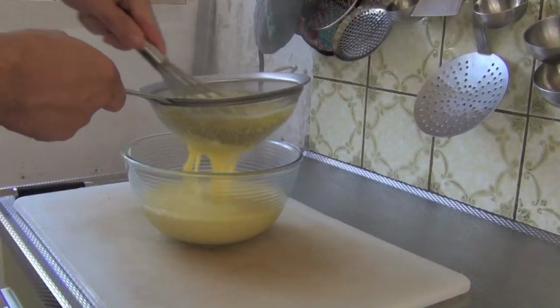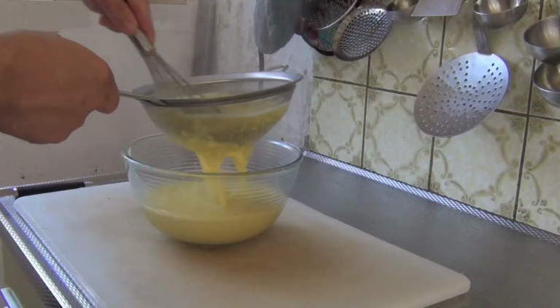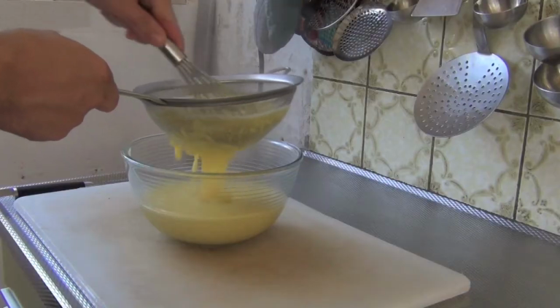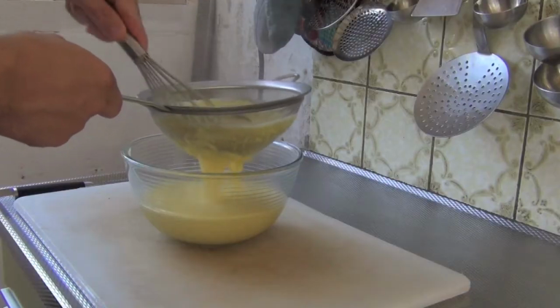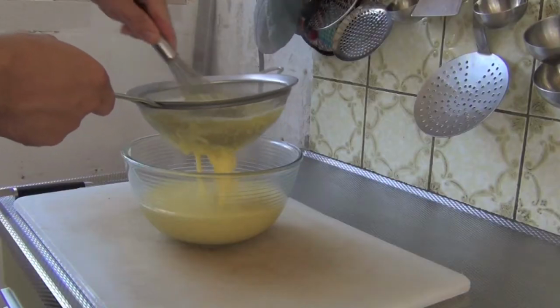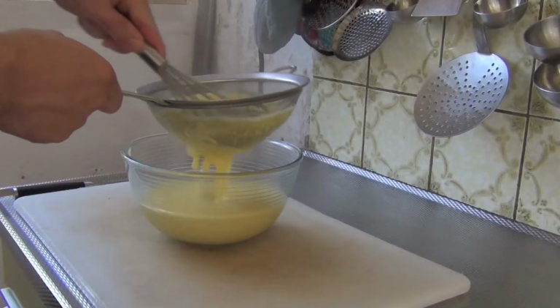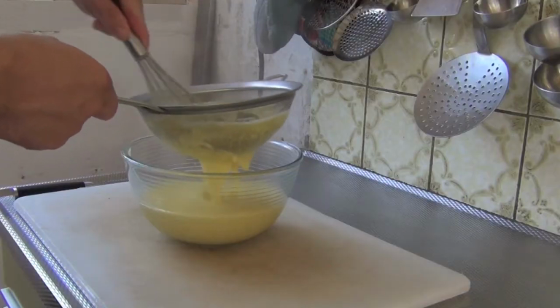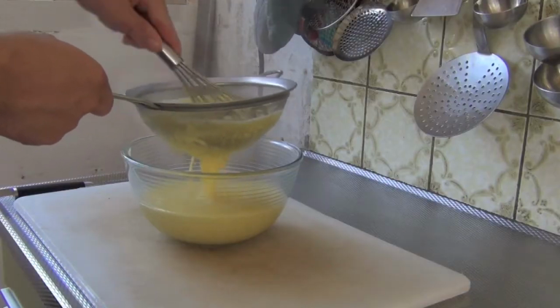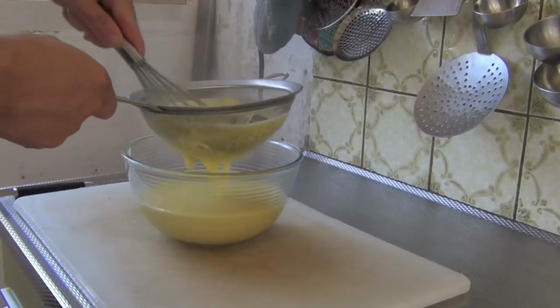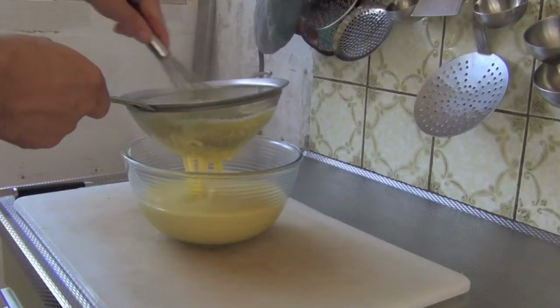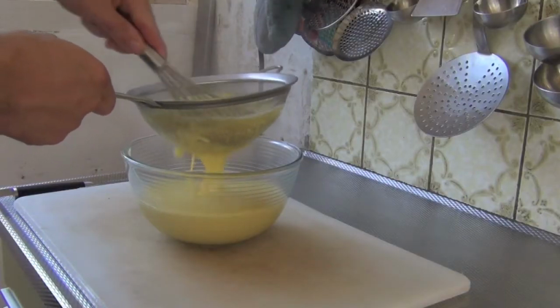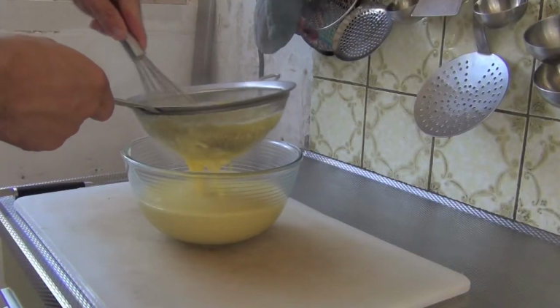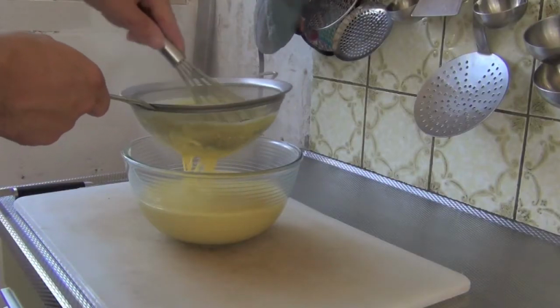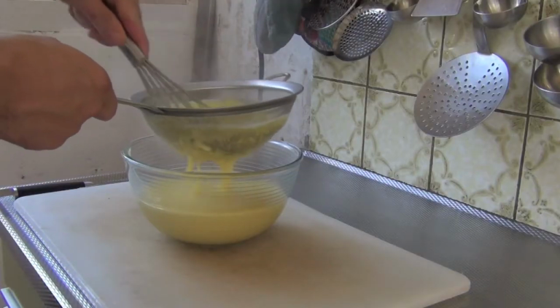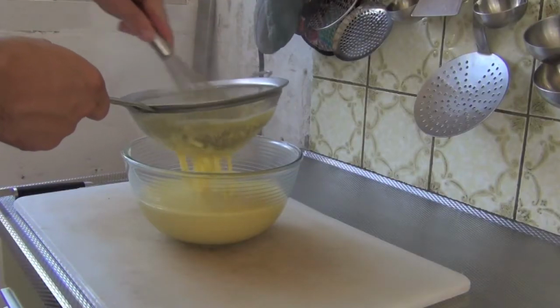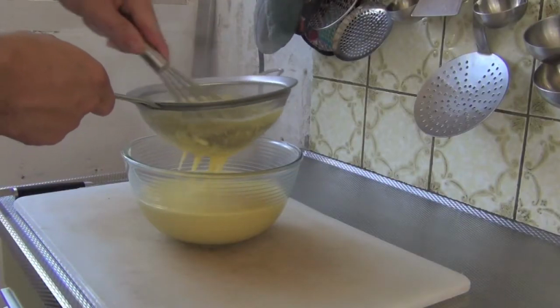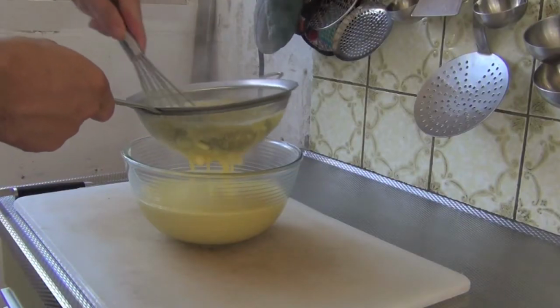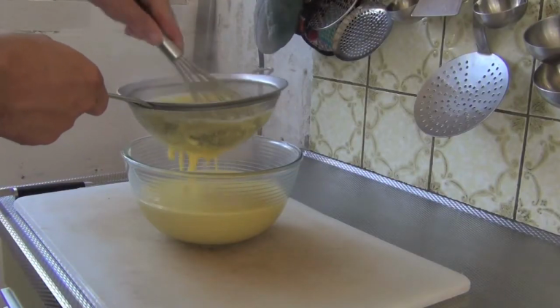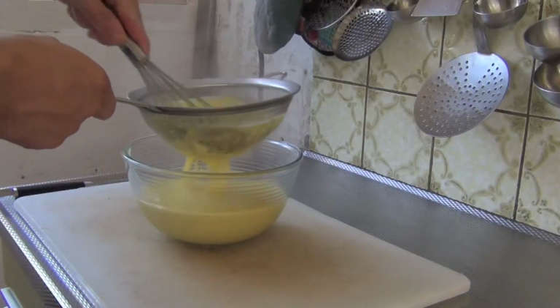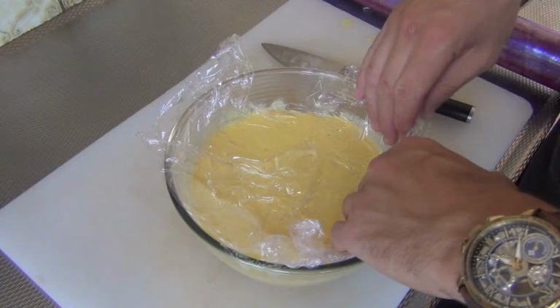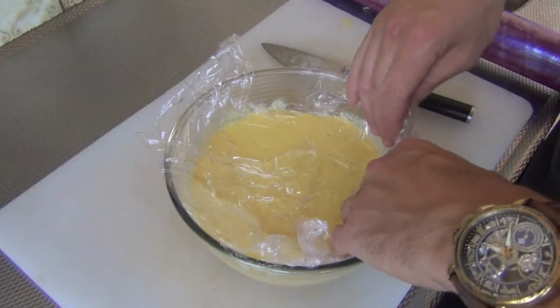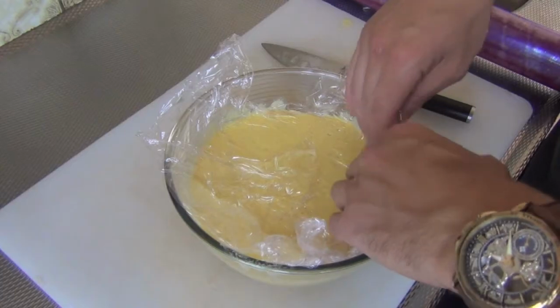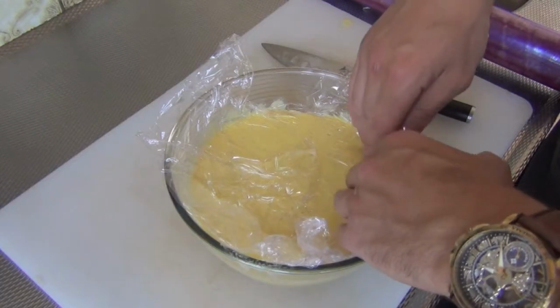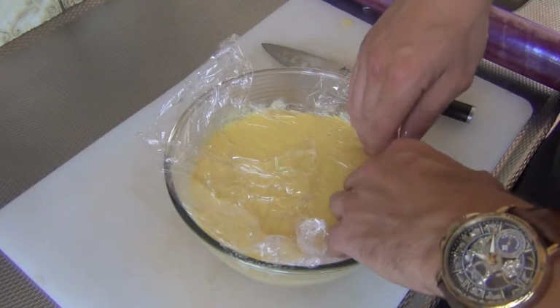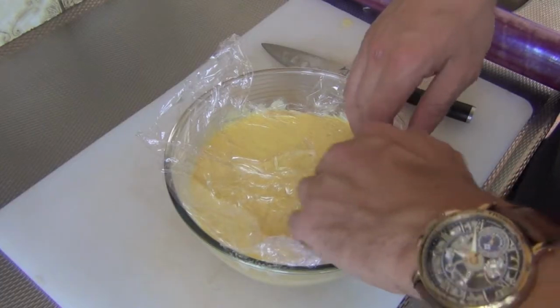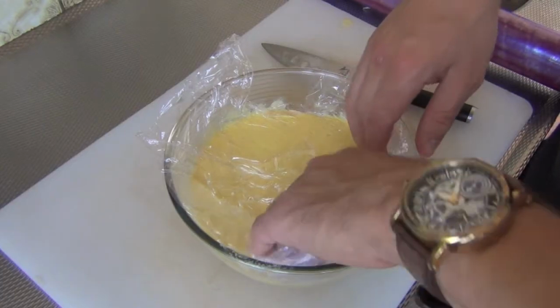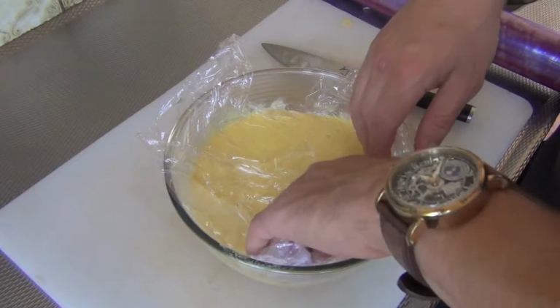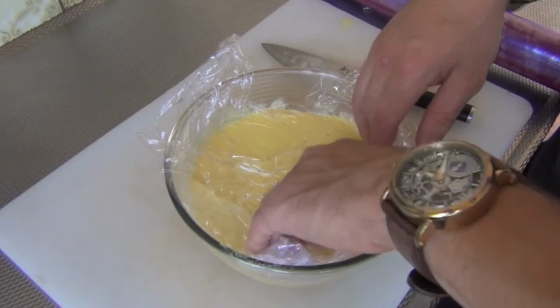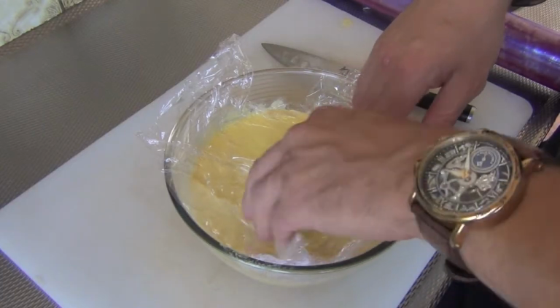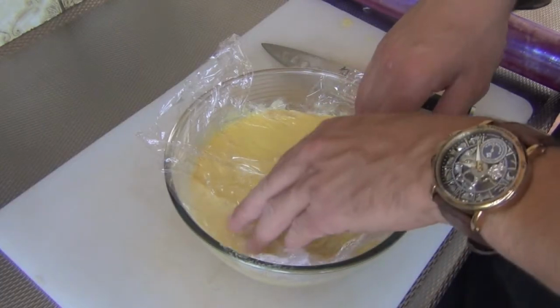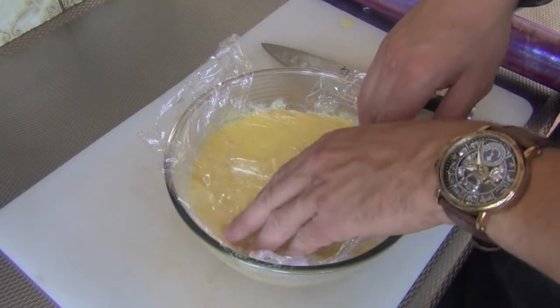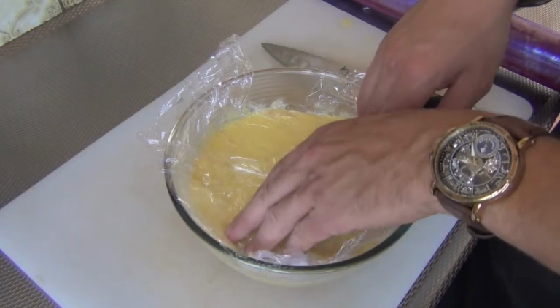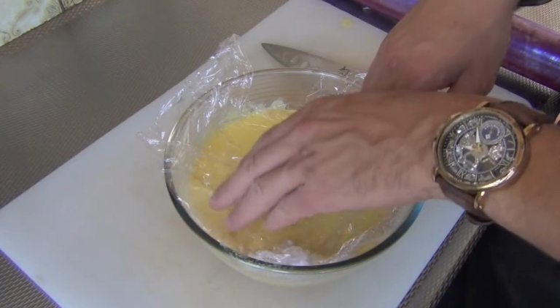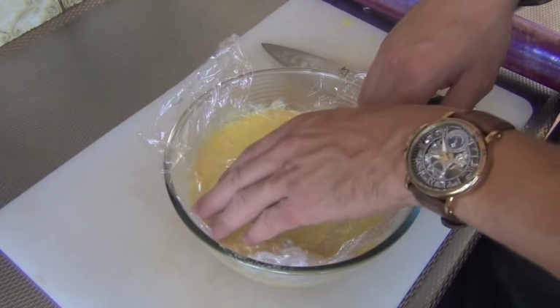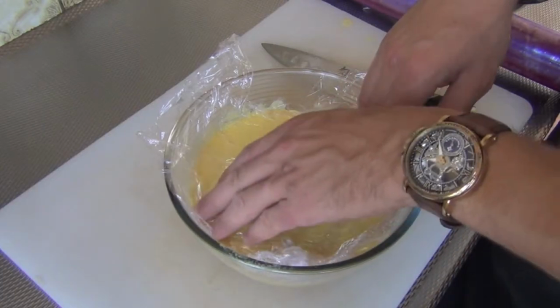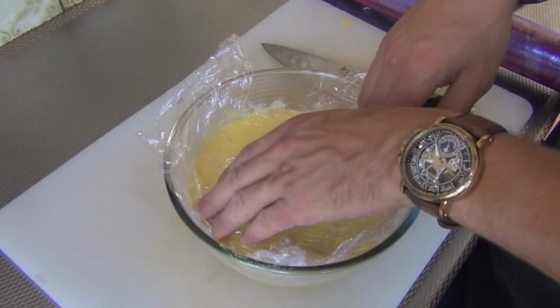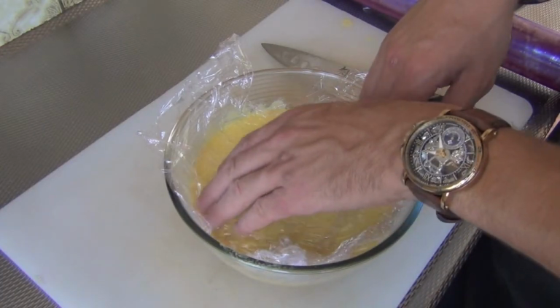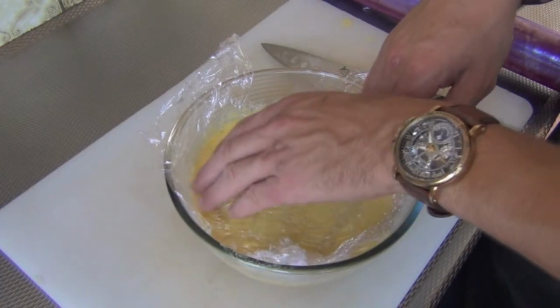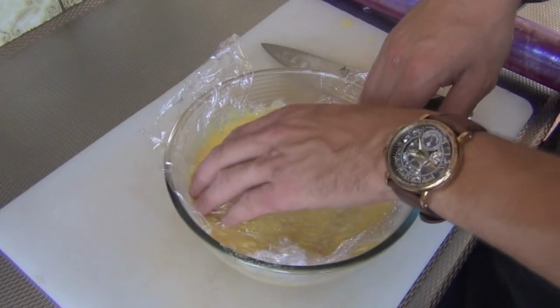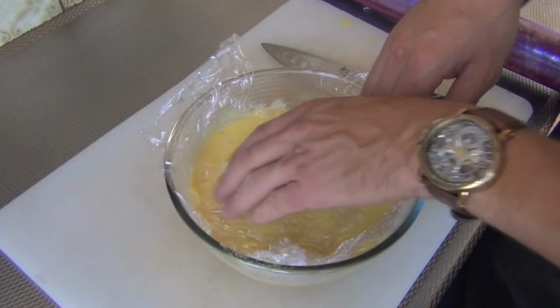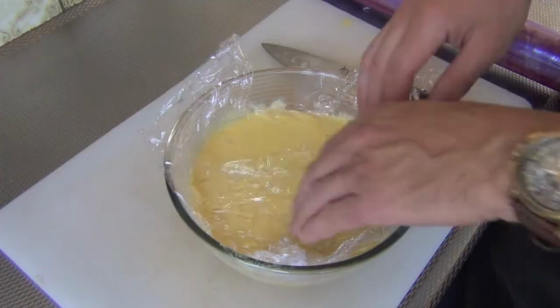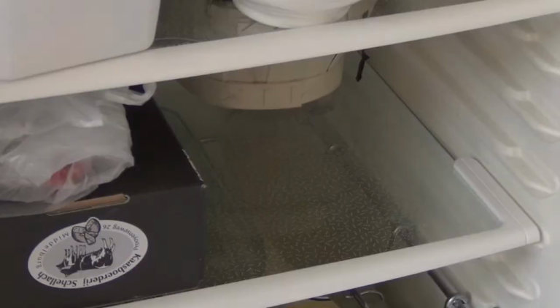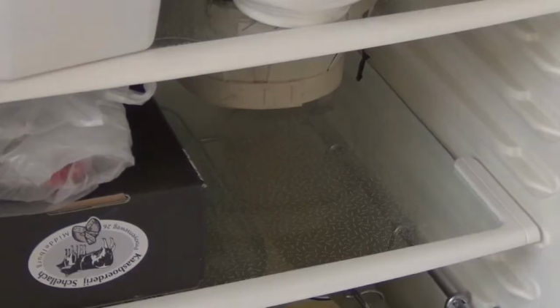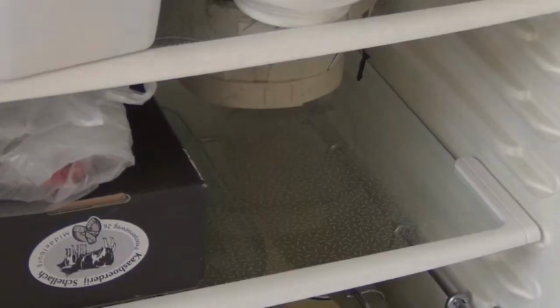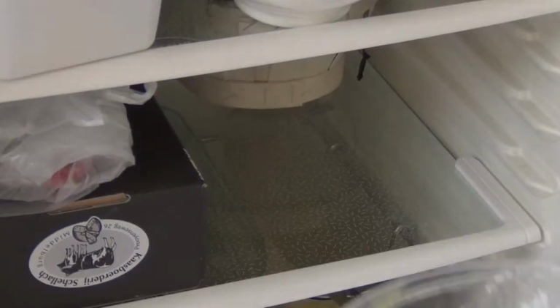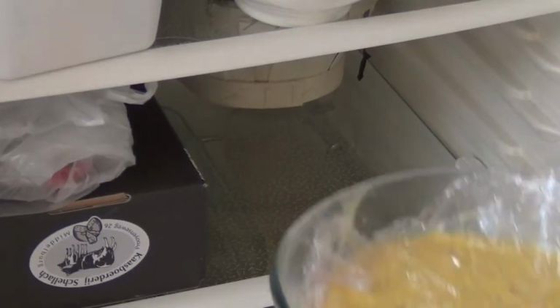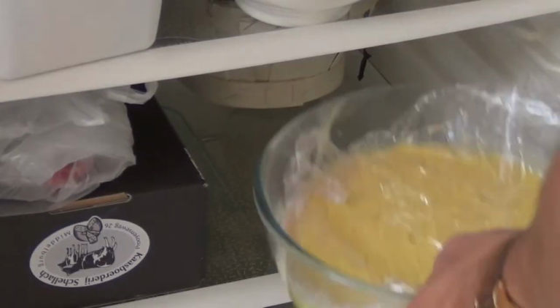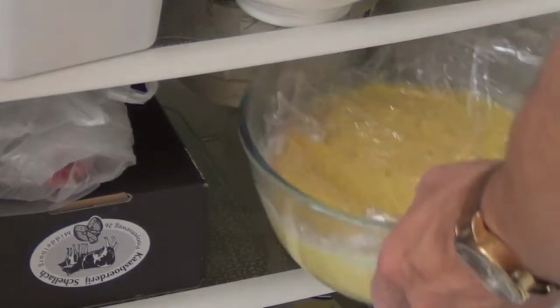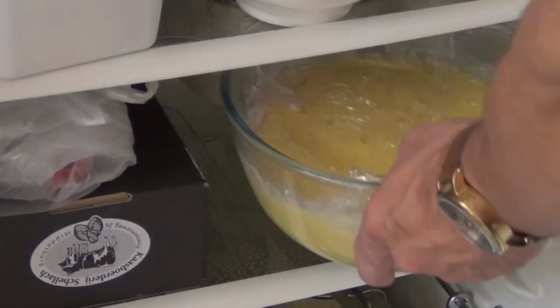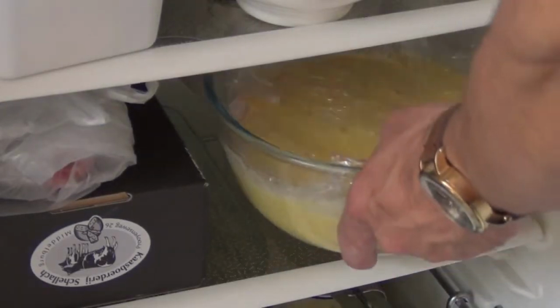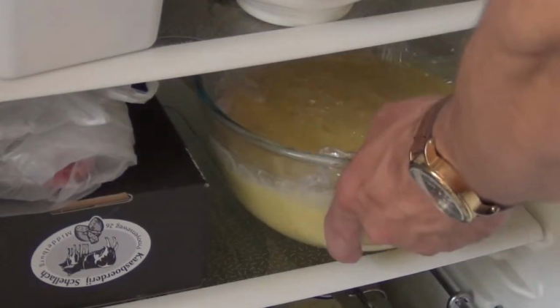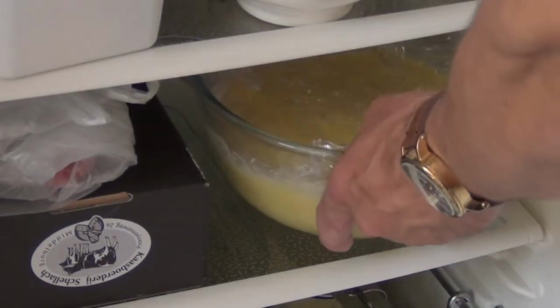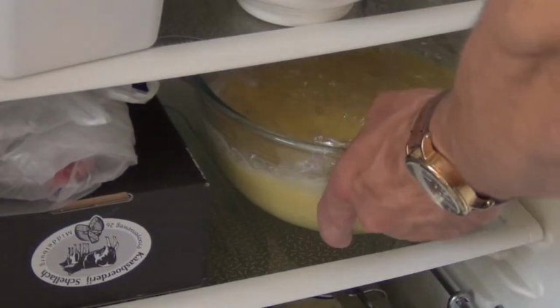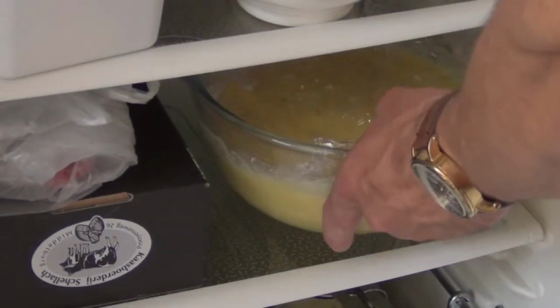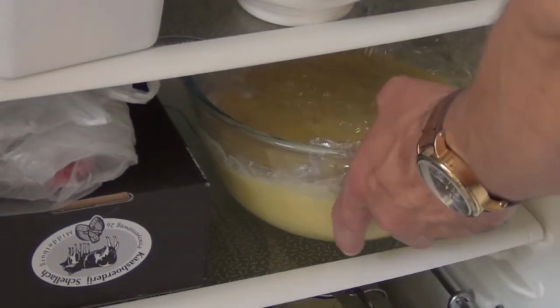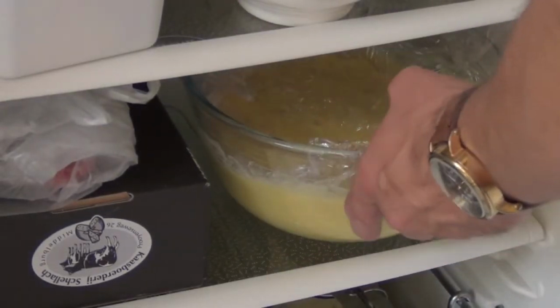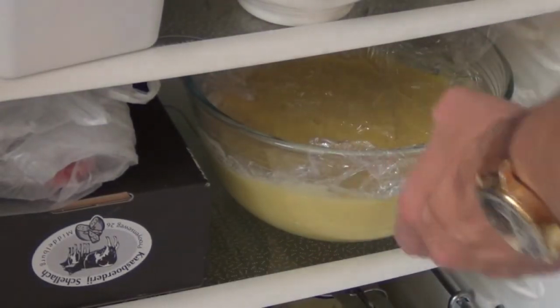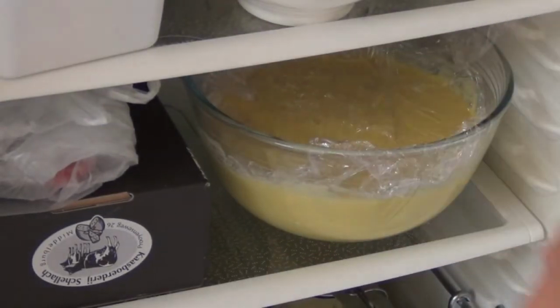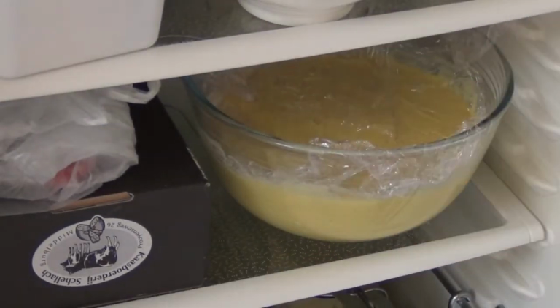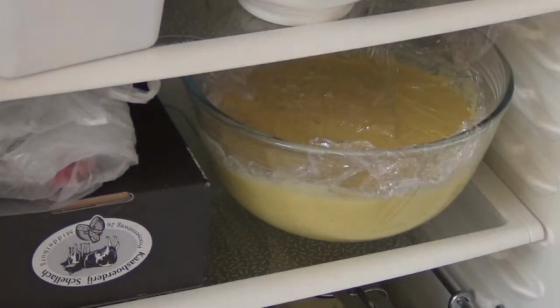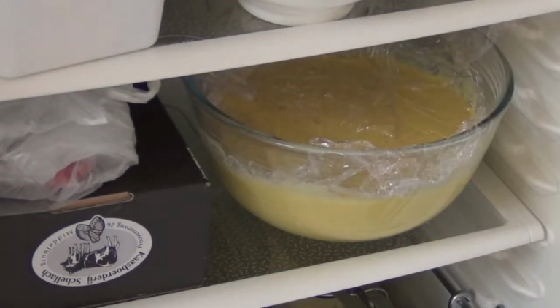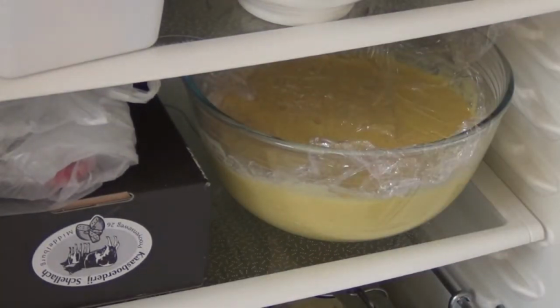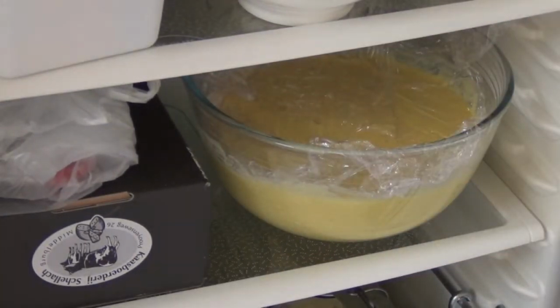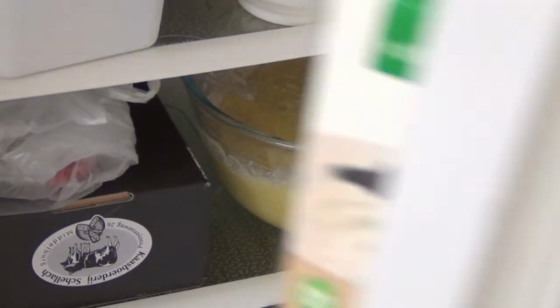Pour this back into the pan and cook while stirring to your preferred thickness. Then put it through a sieve, cover with plastic foil, and let it cool down completely in the fridge.